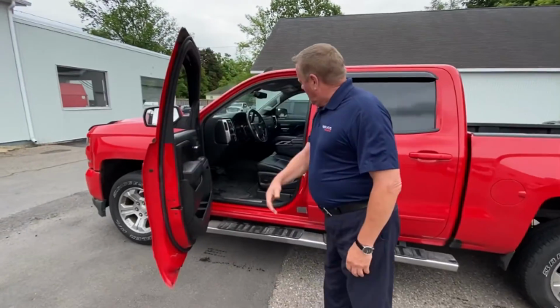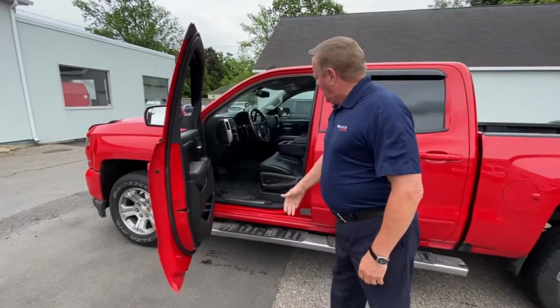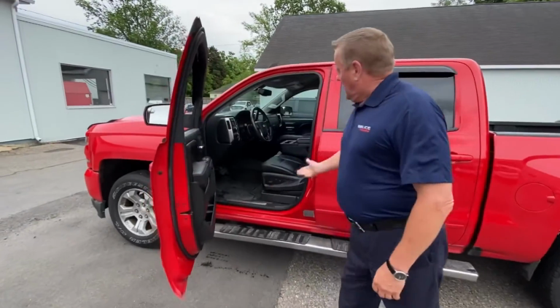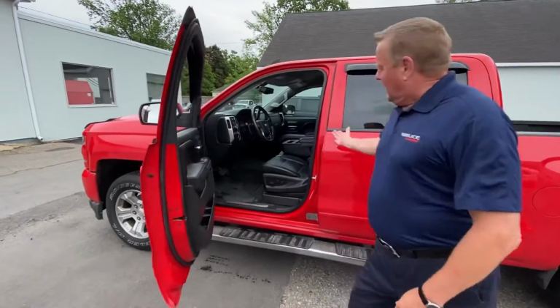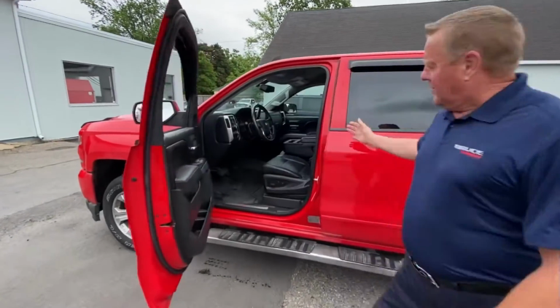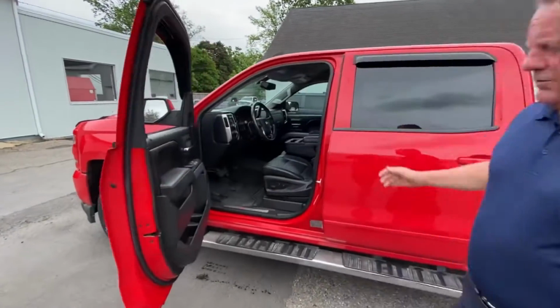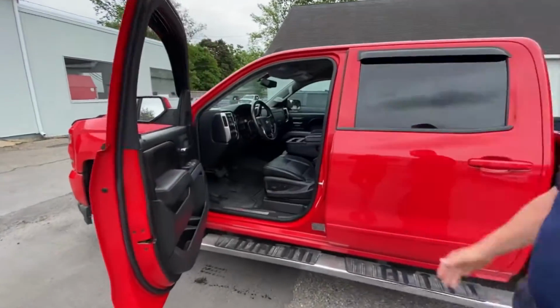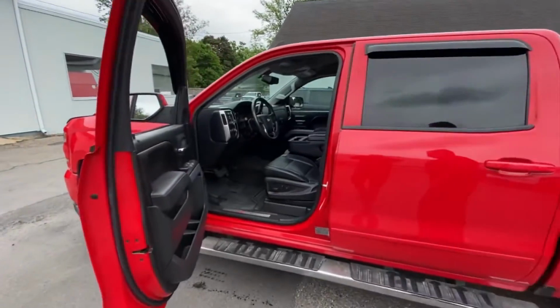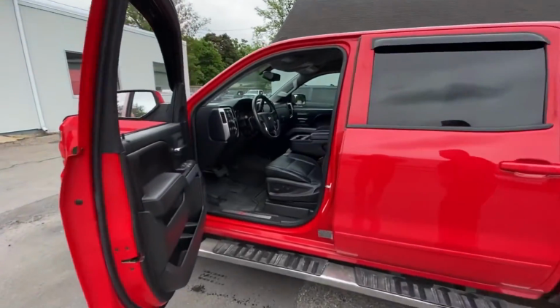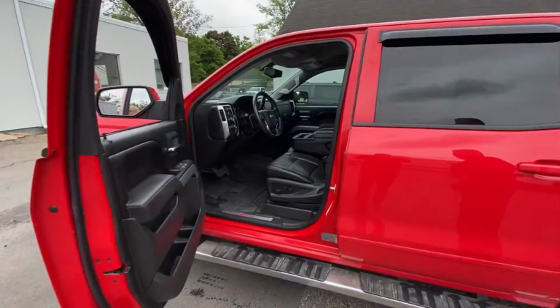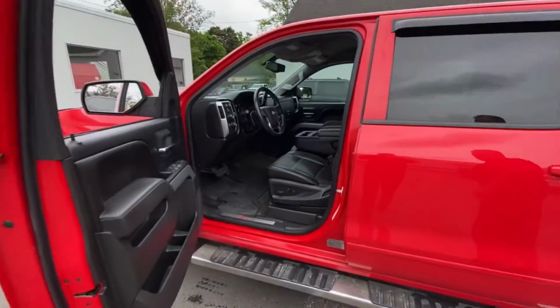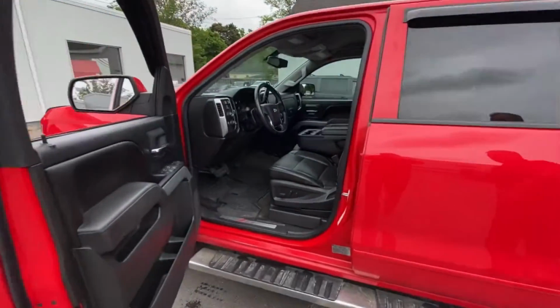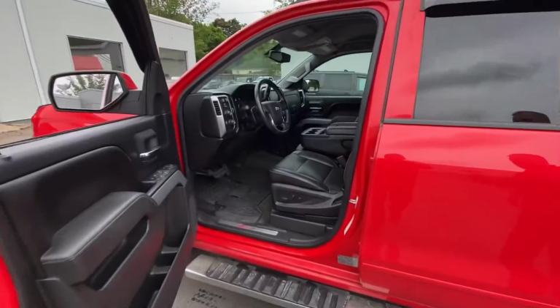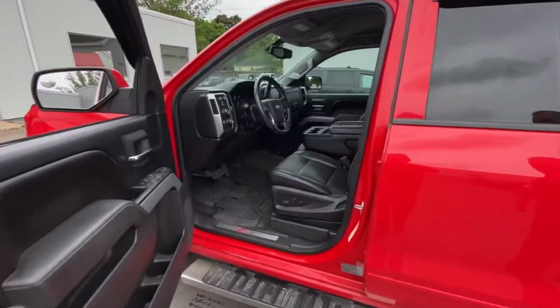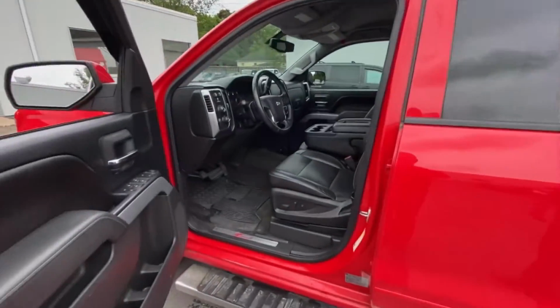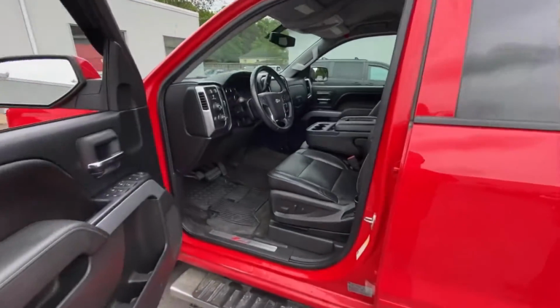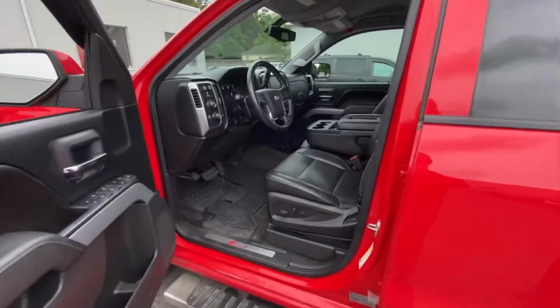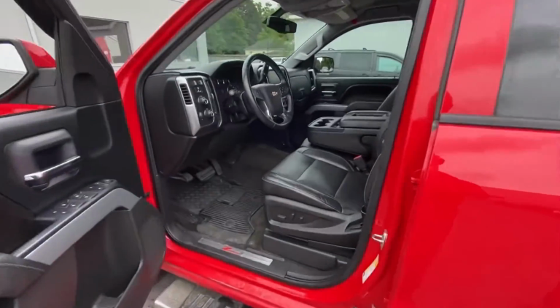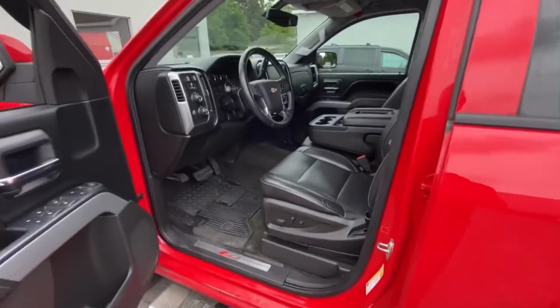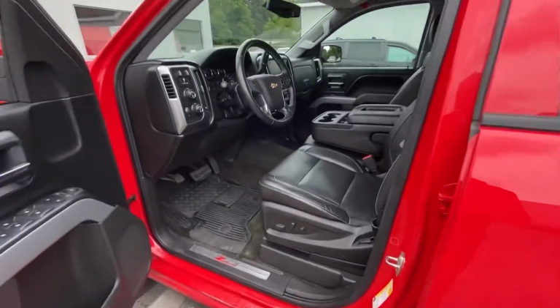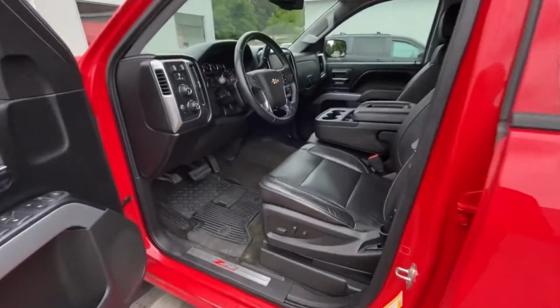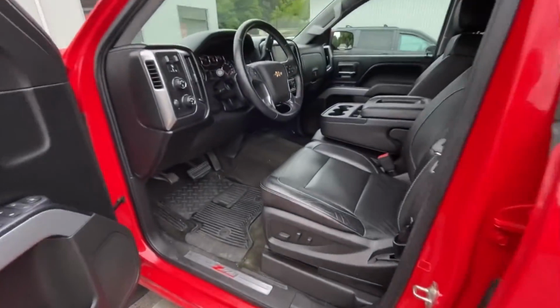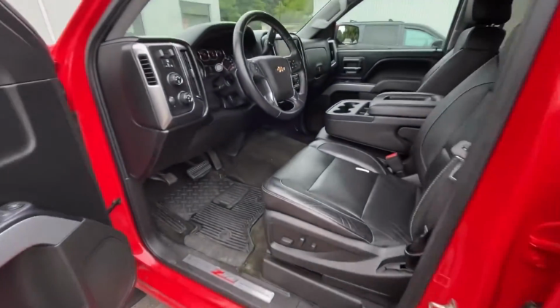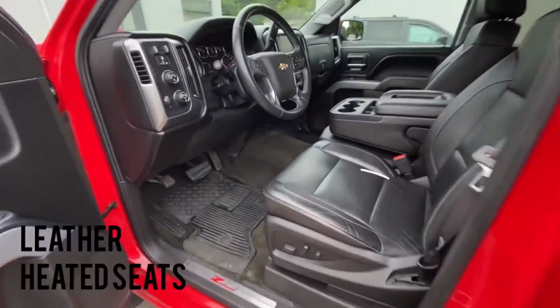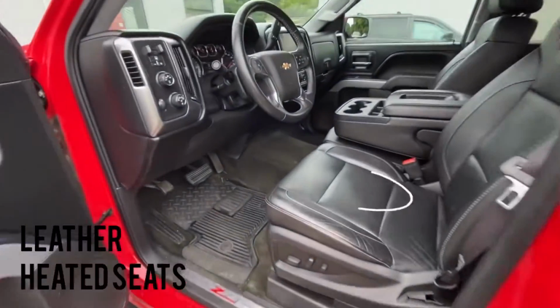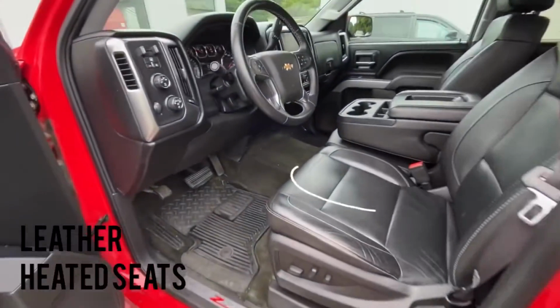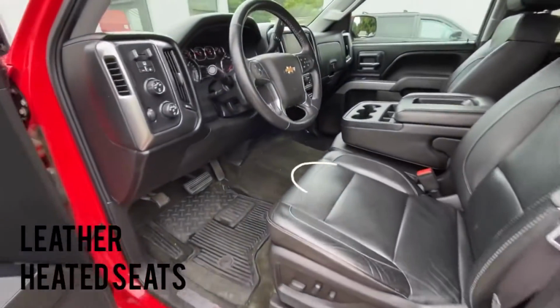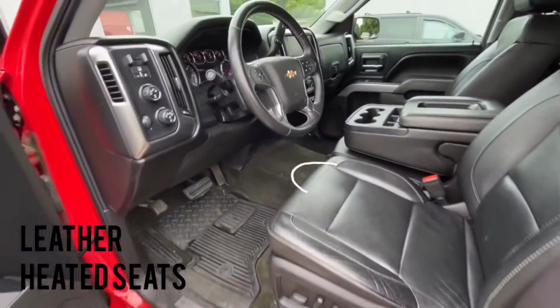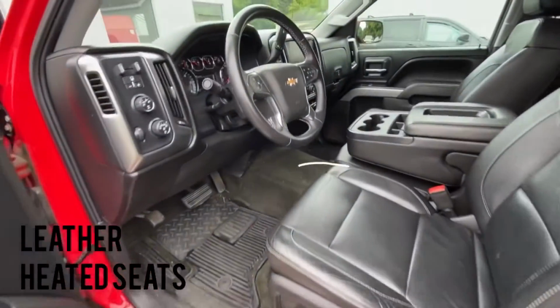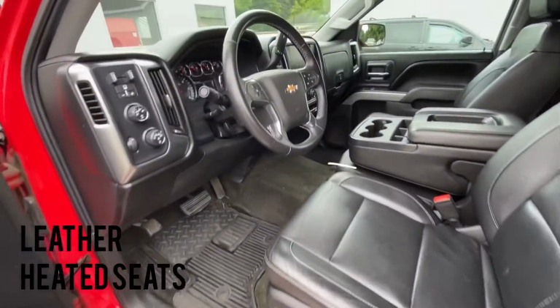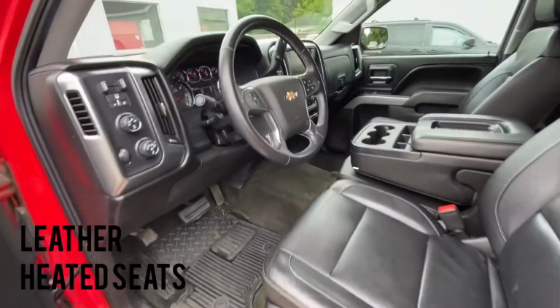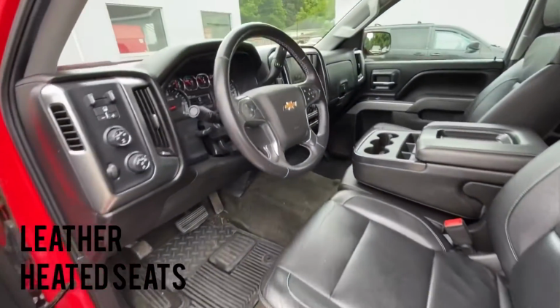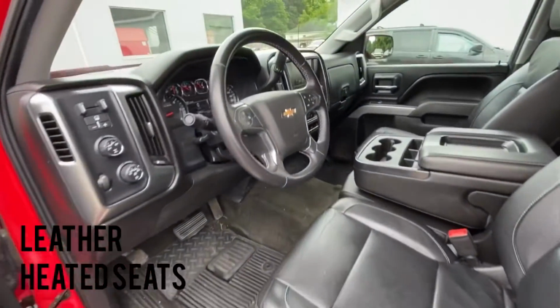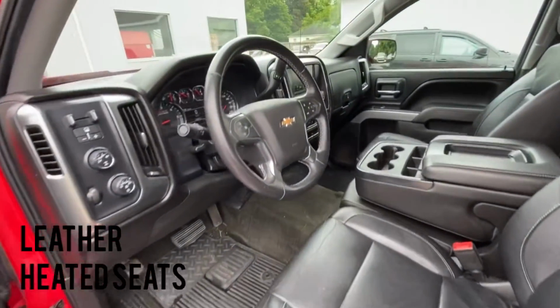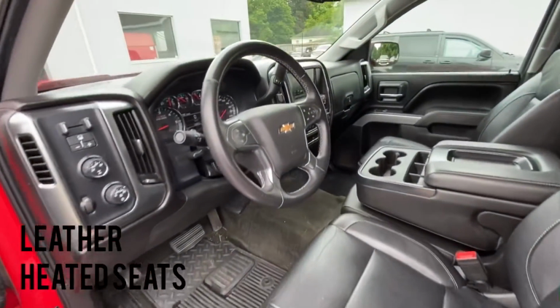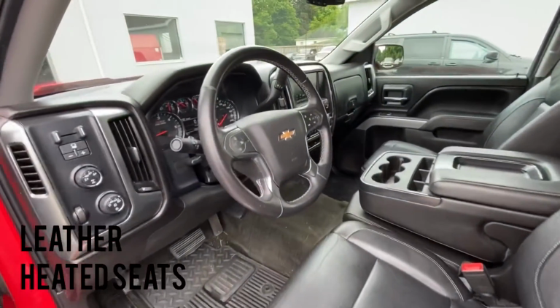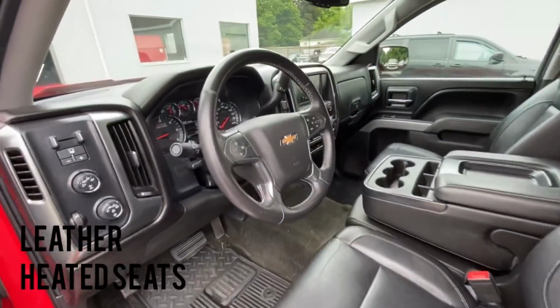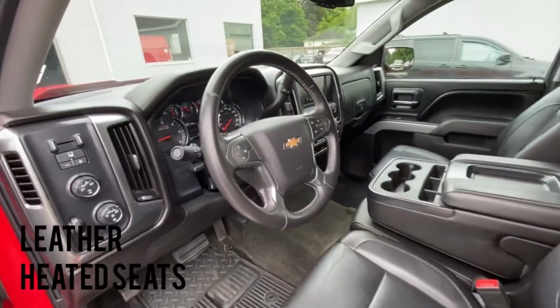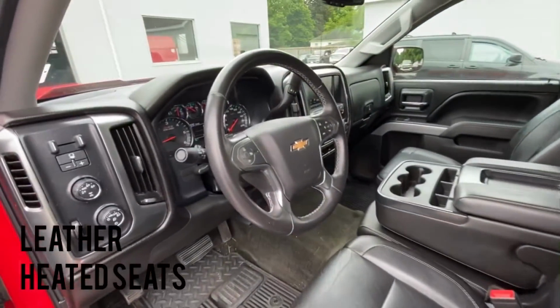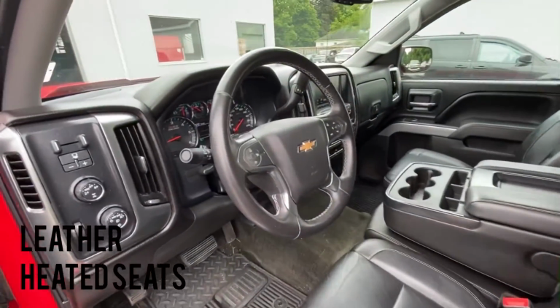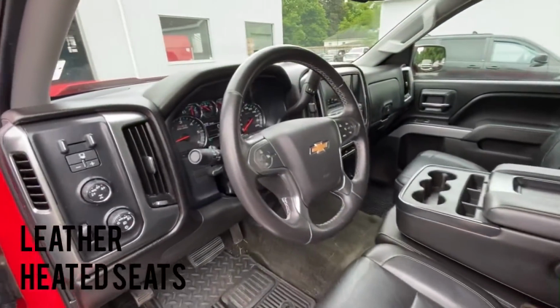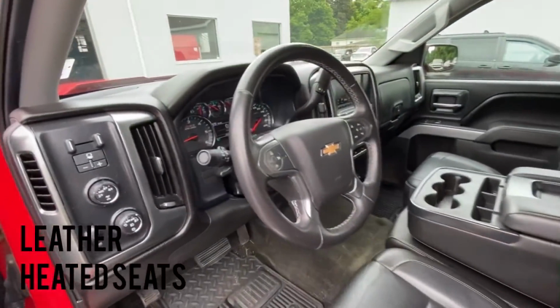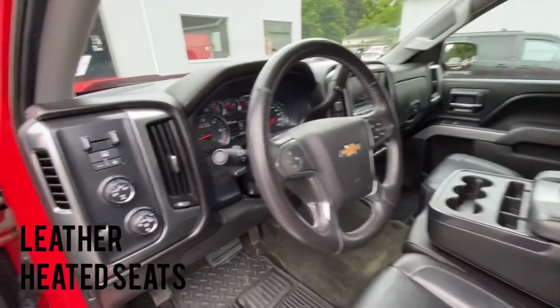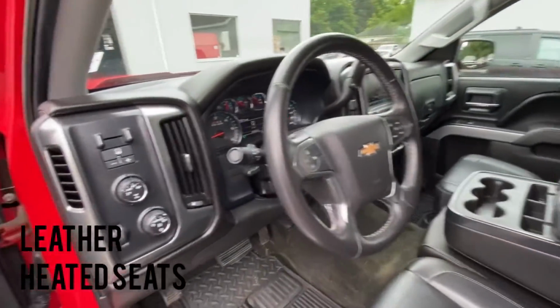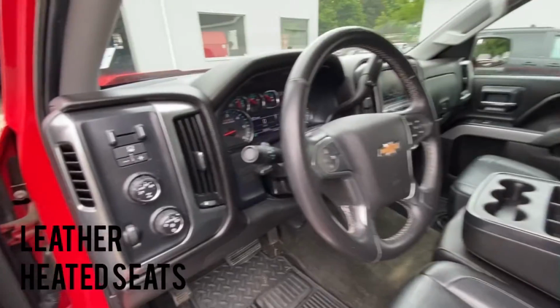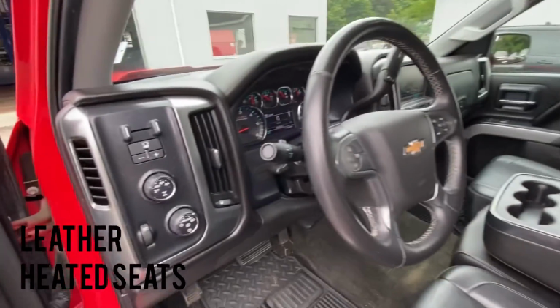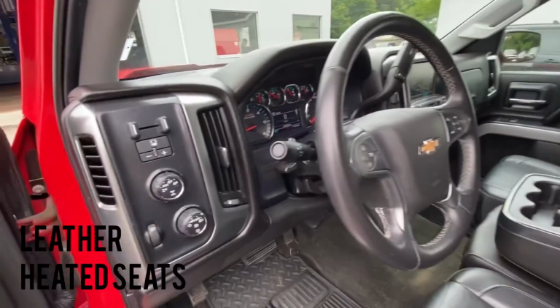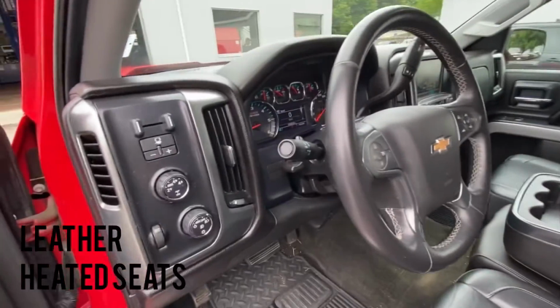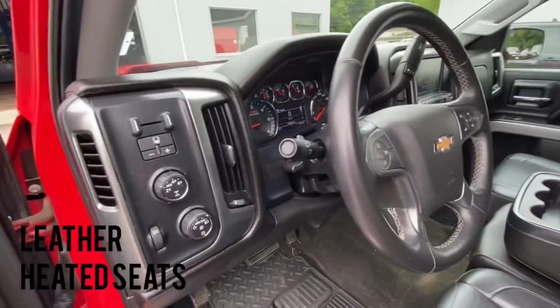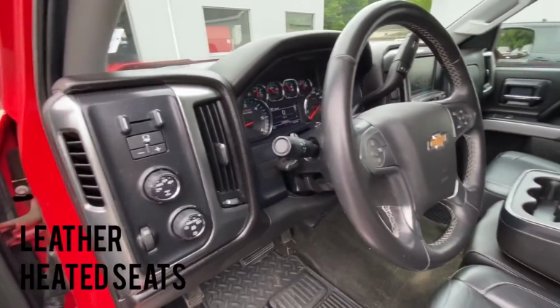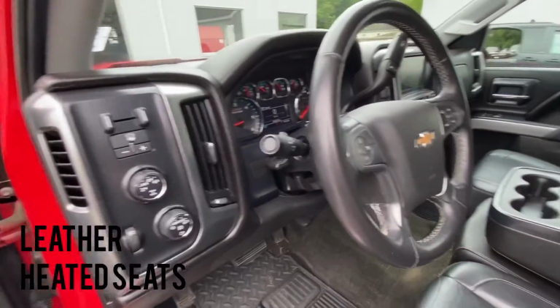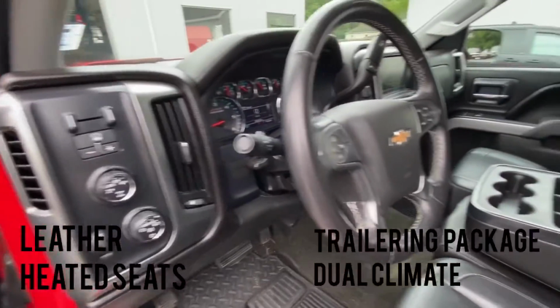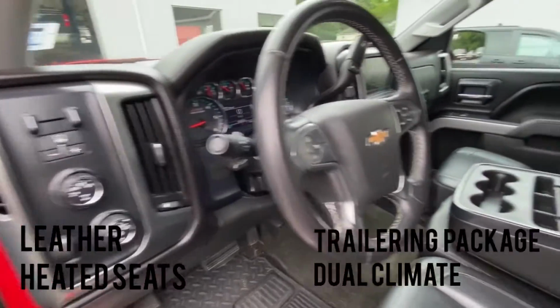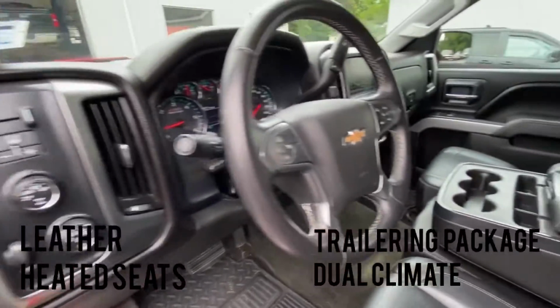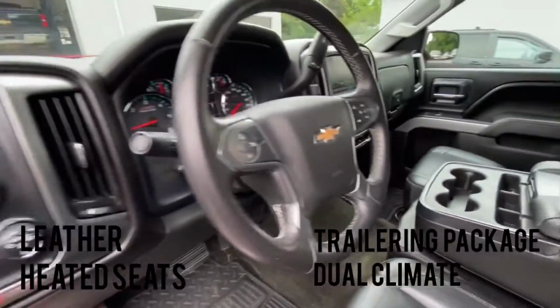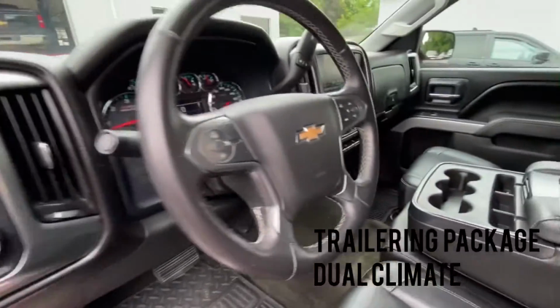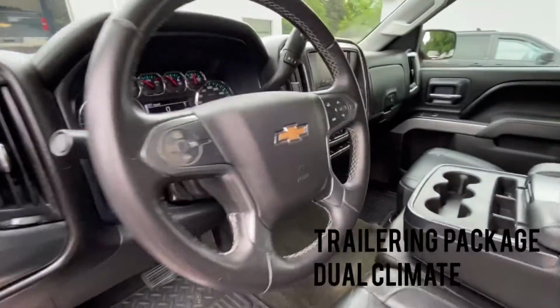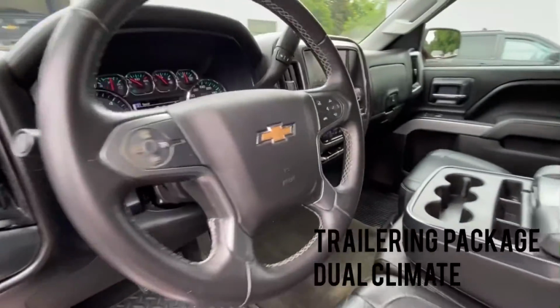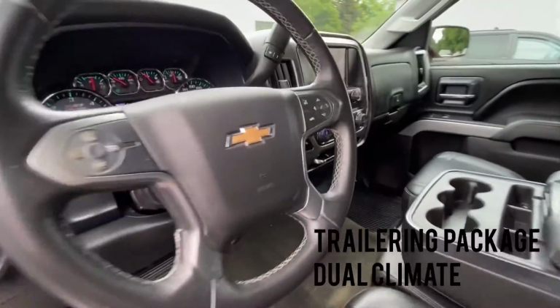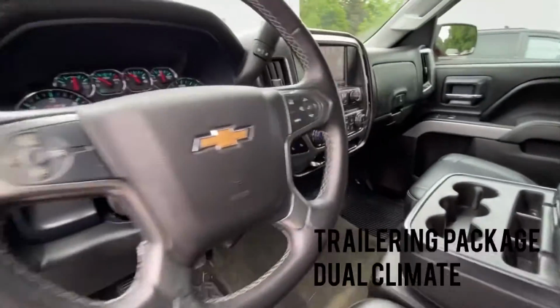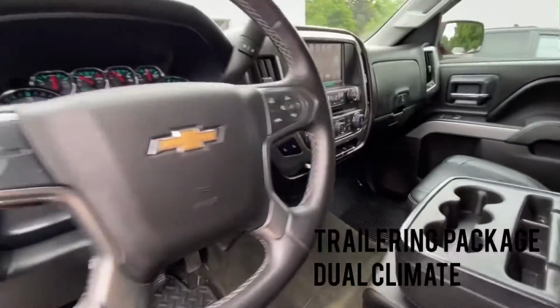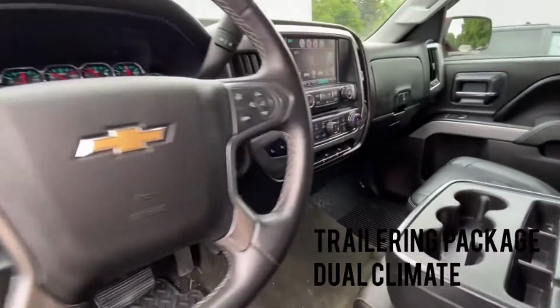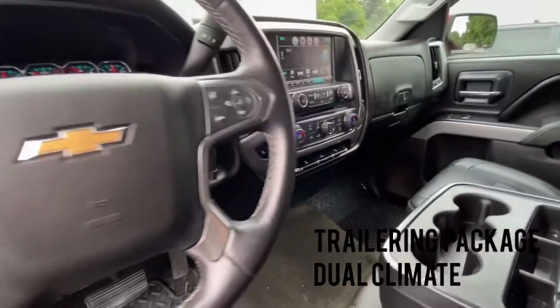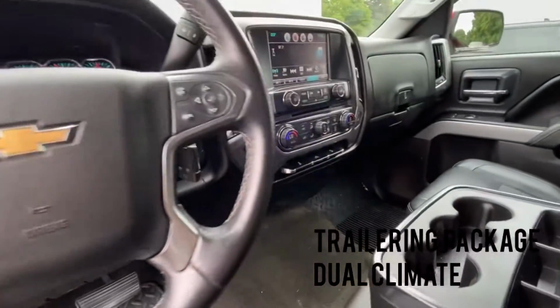Leather interior, full power, integrated trailer brake control, heated seats, backup camera, leather wrapped steering wheel.